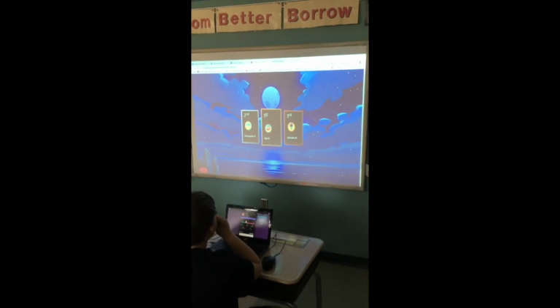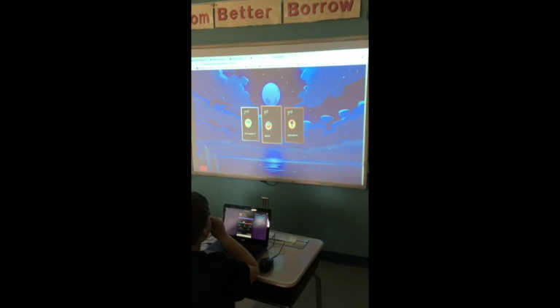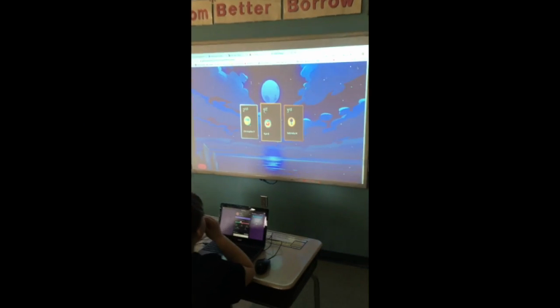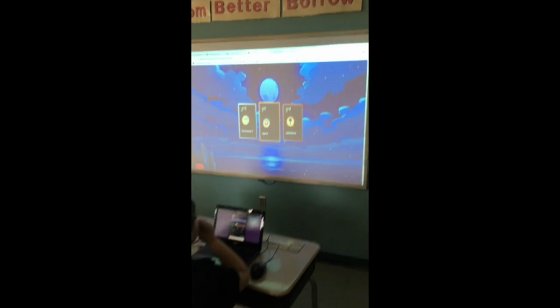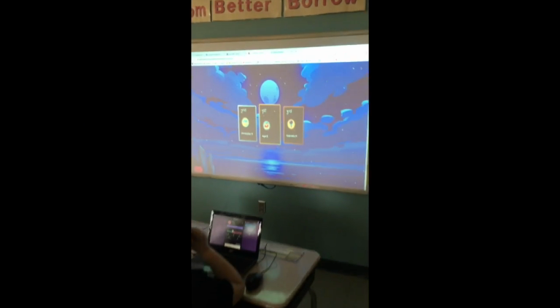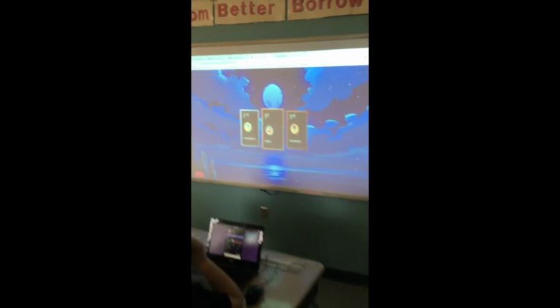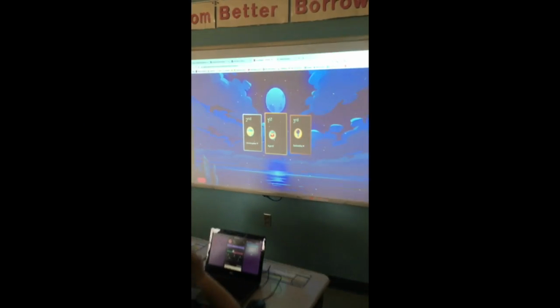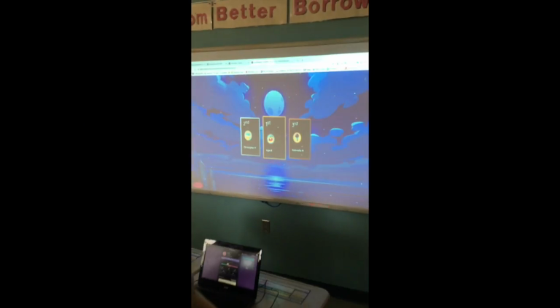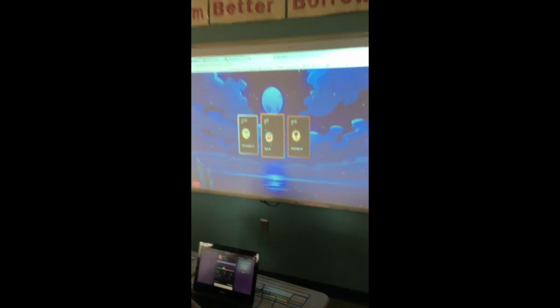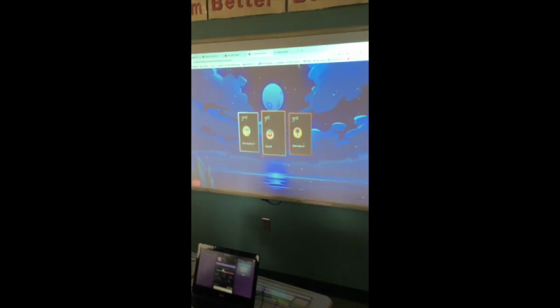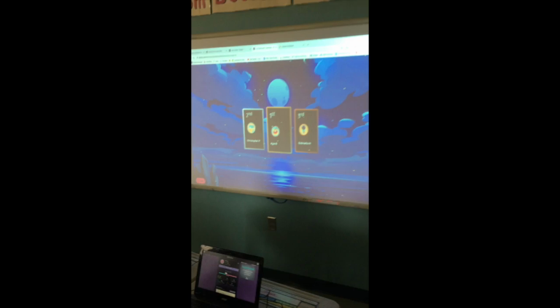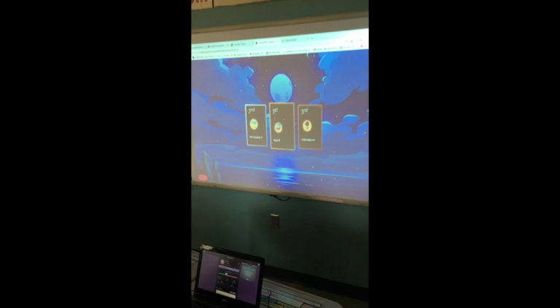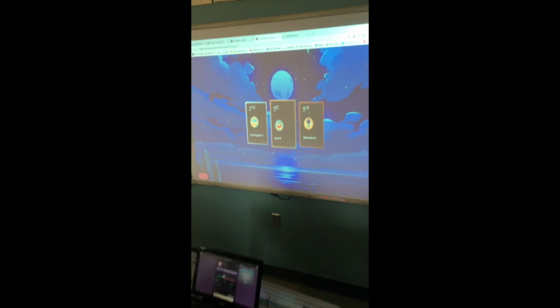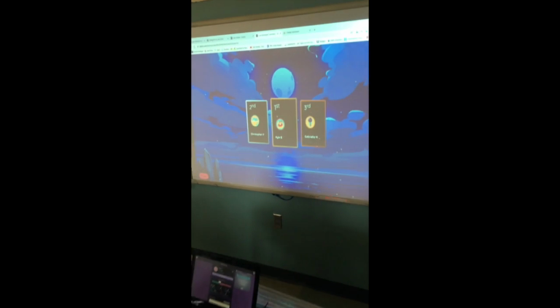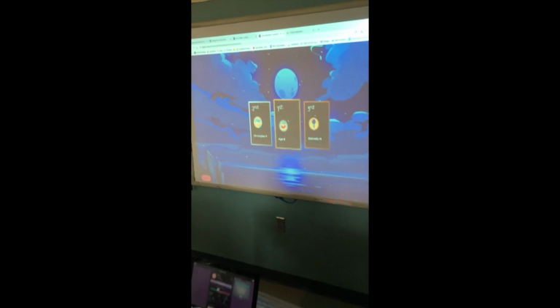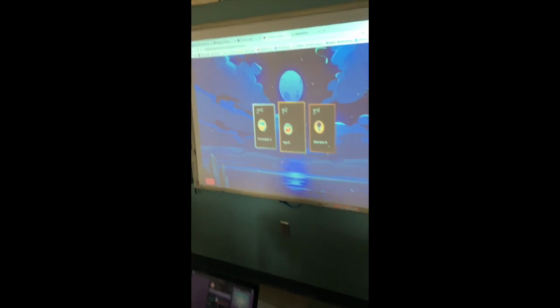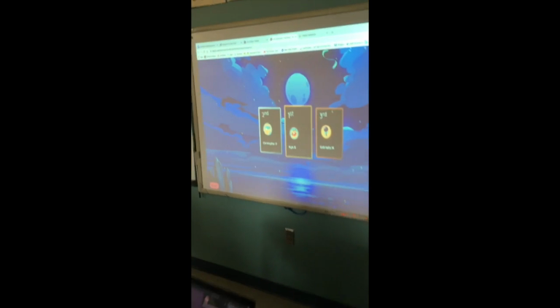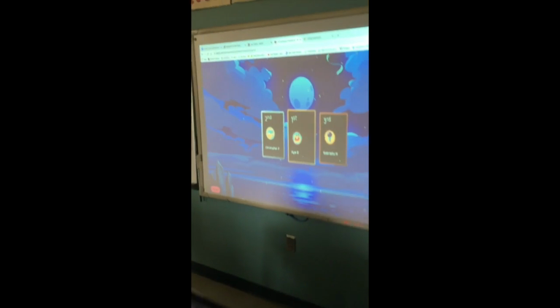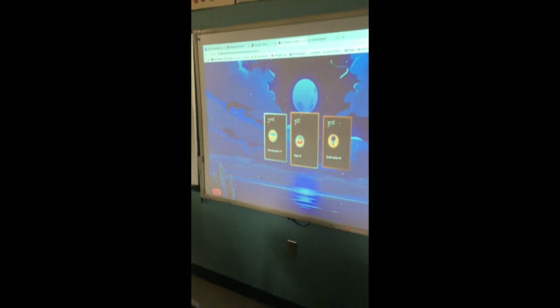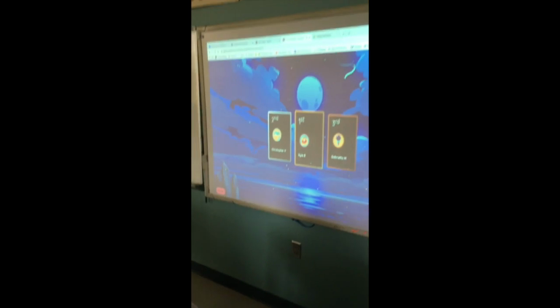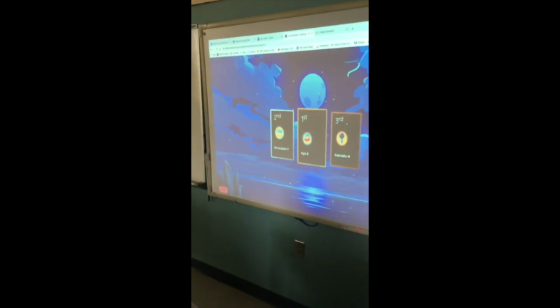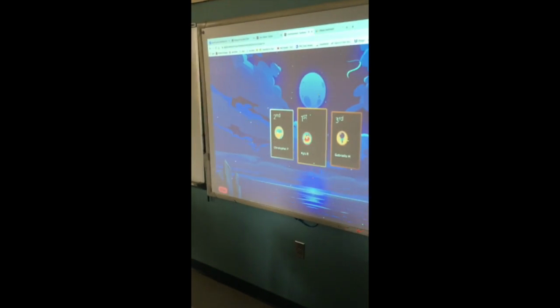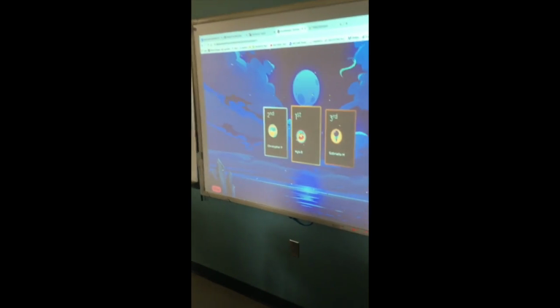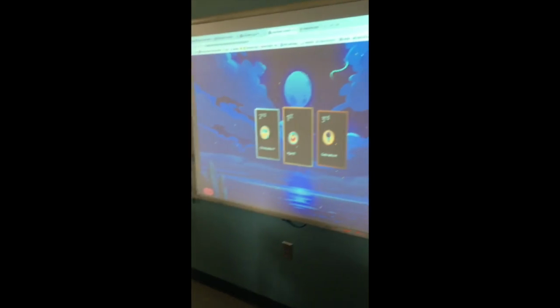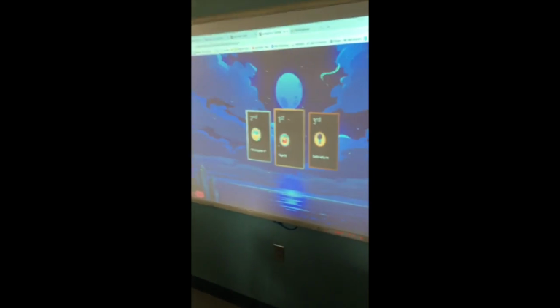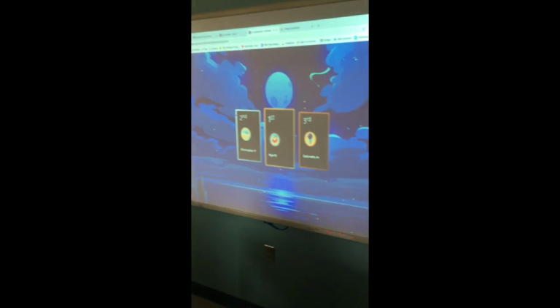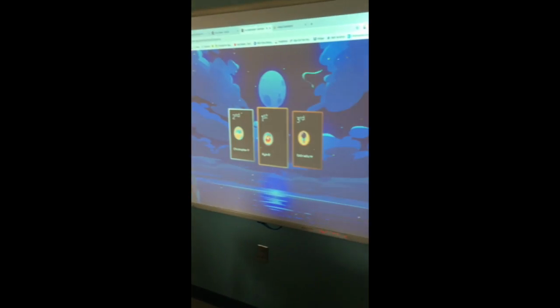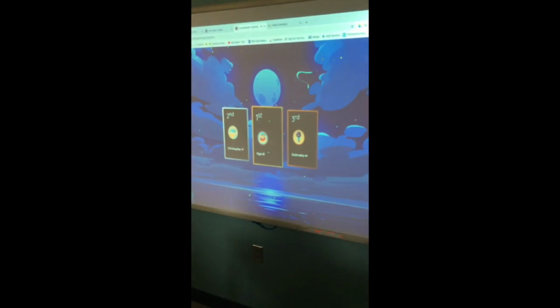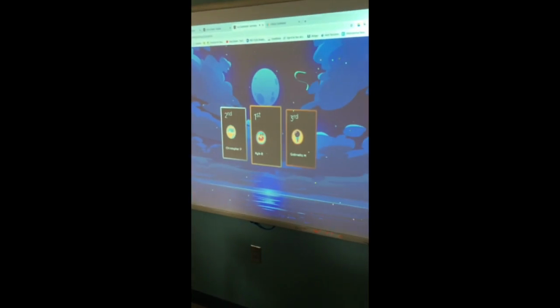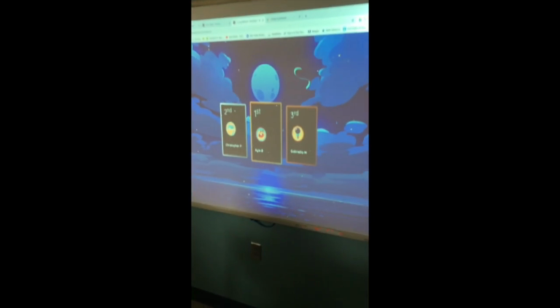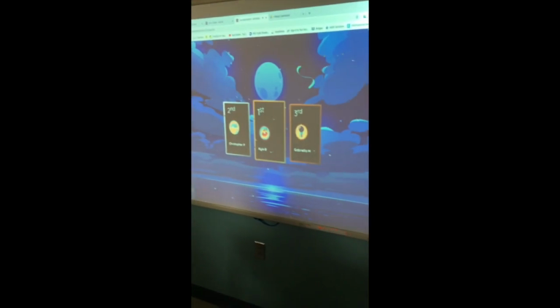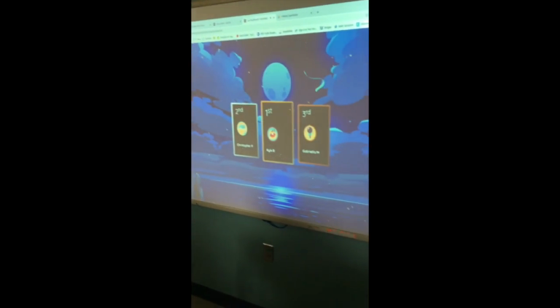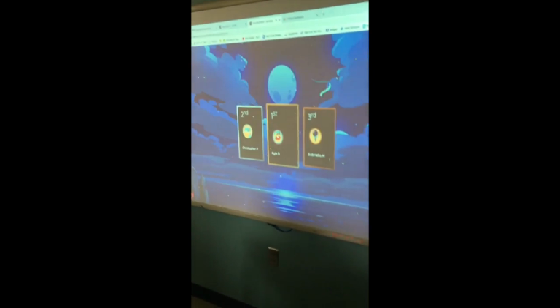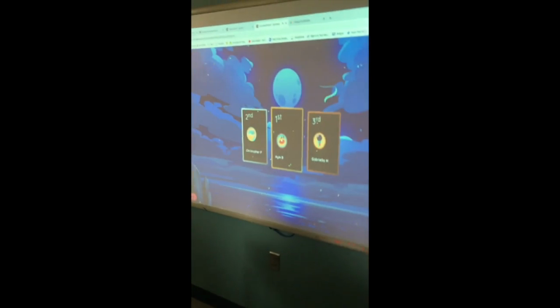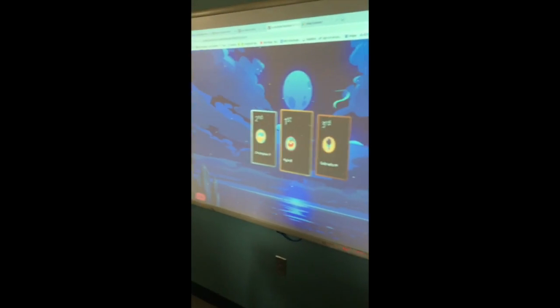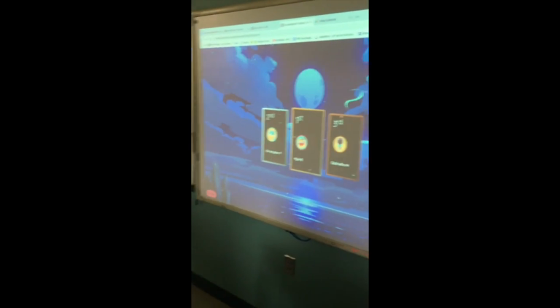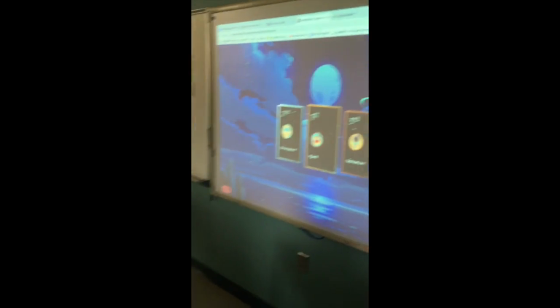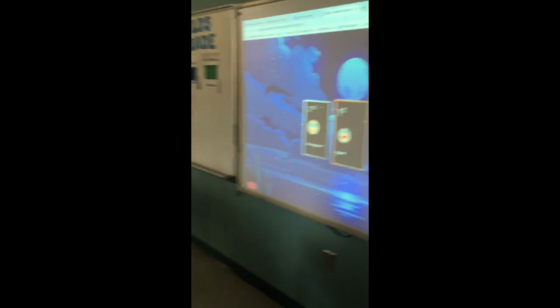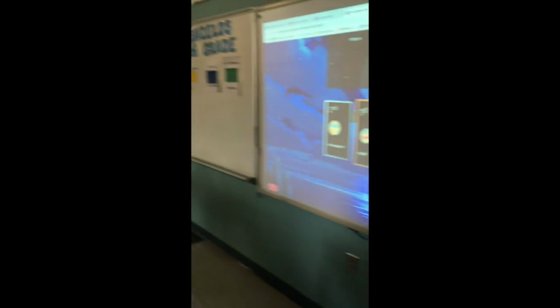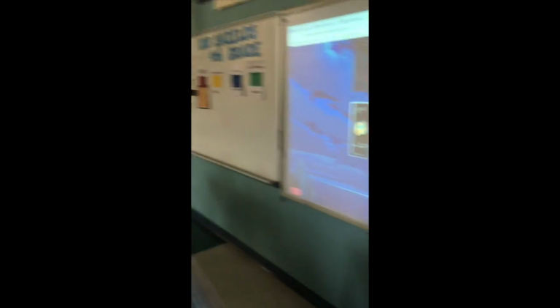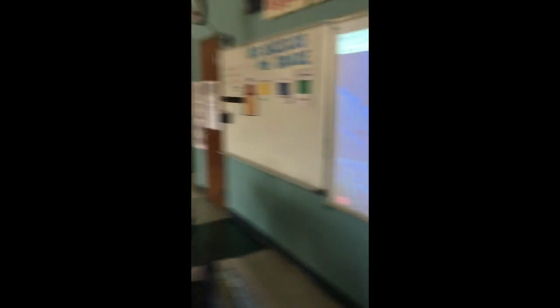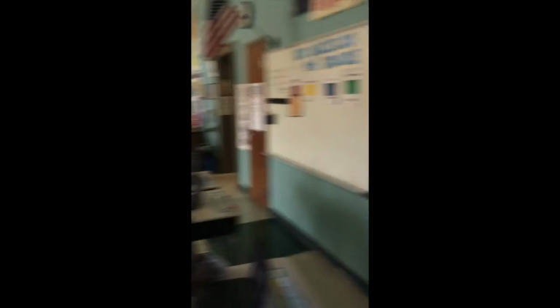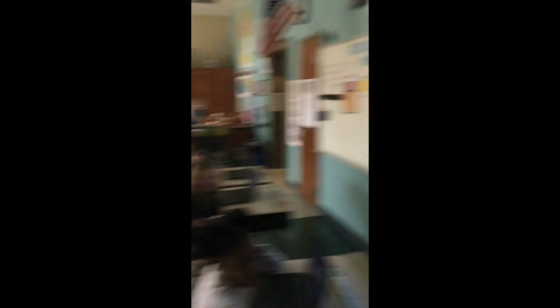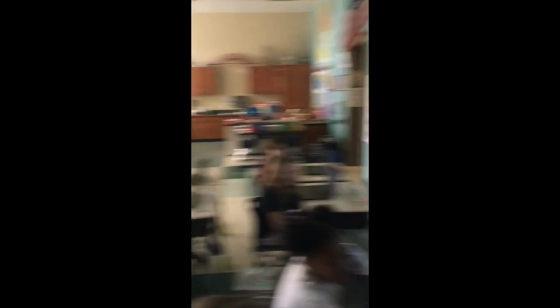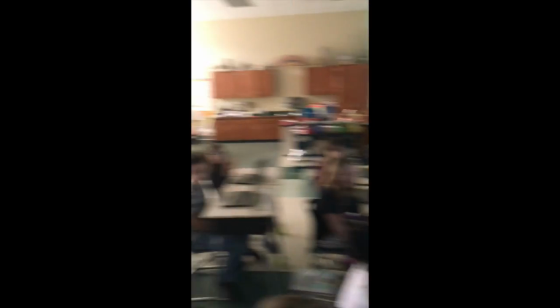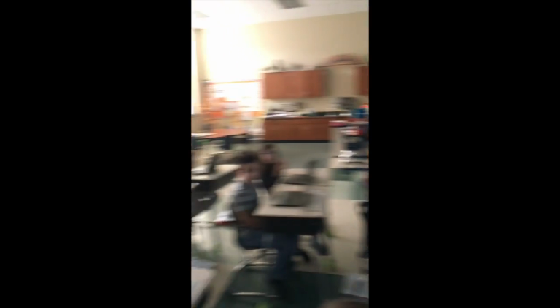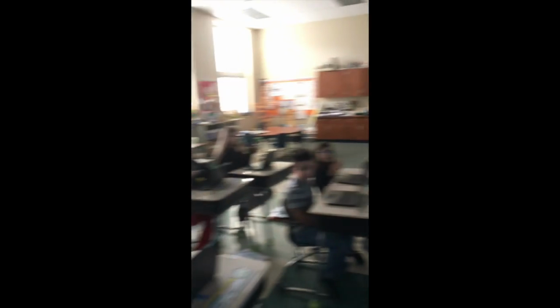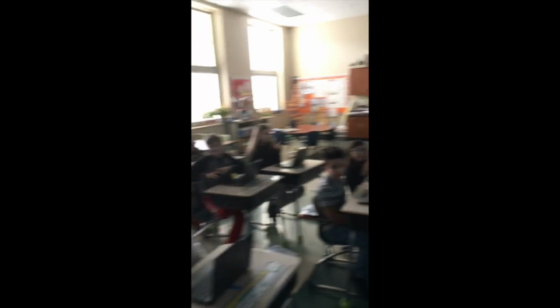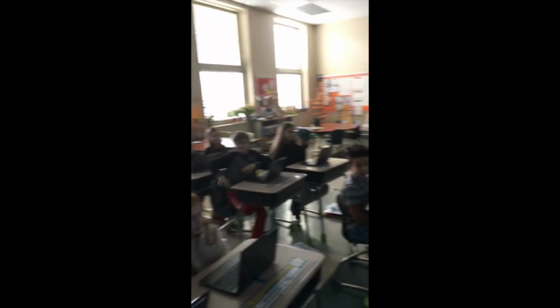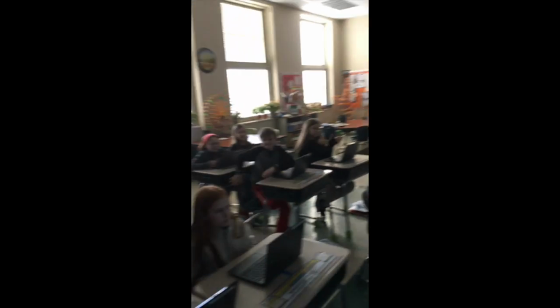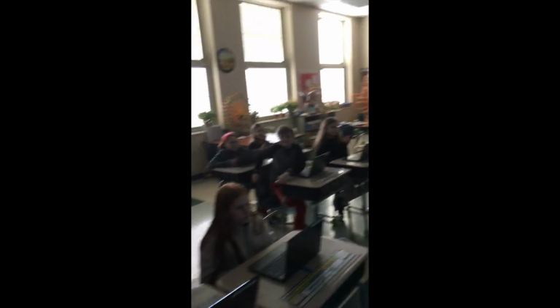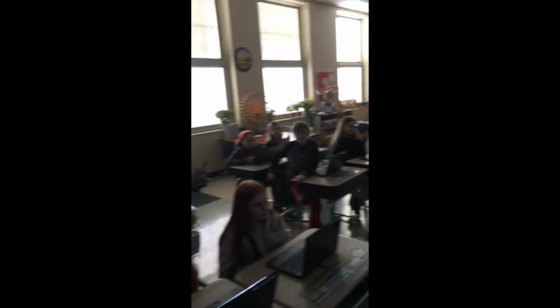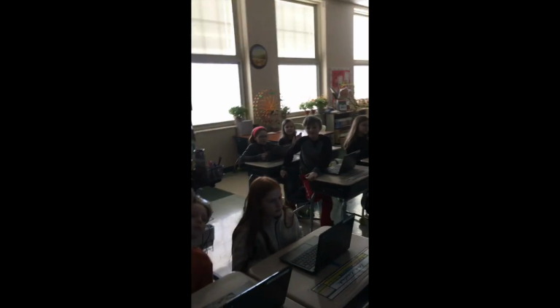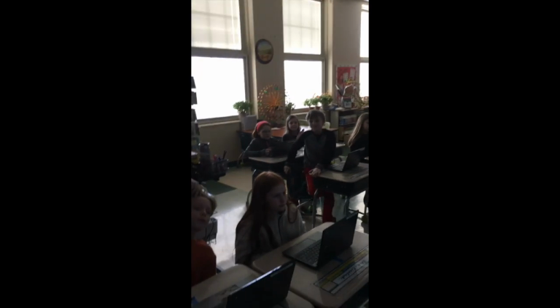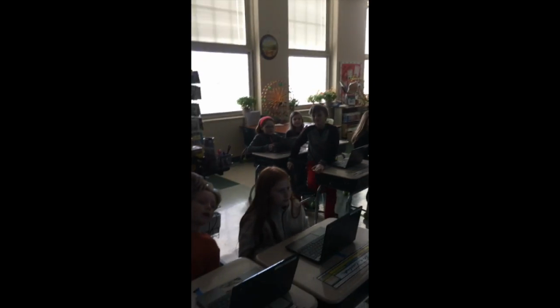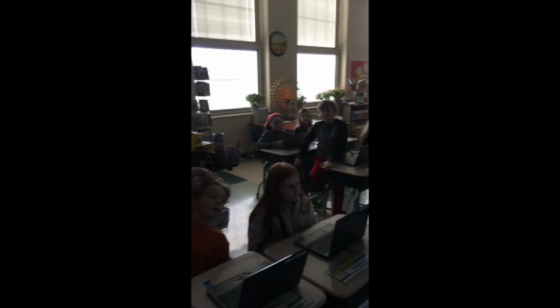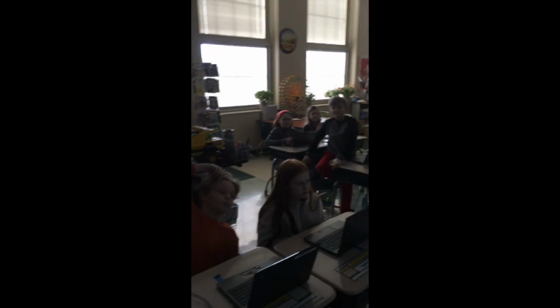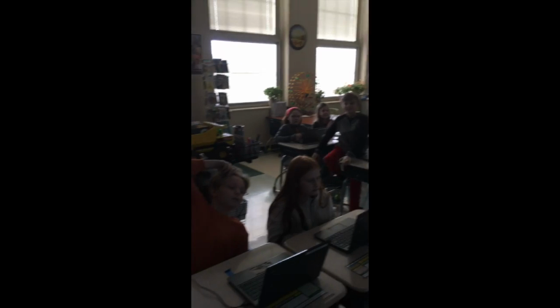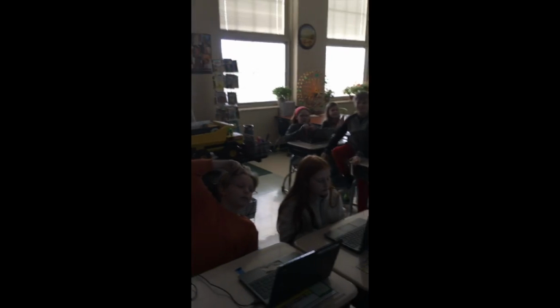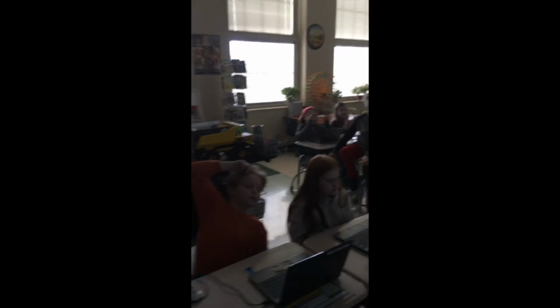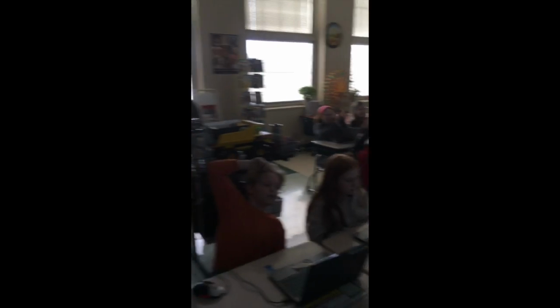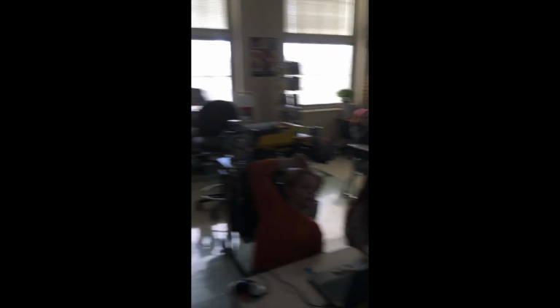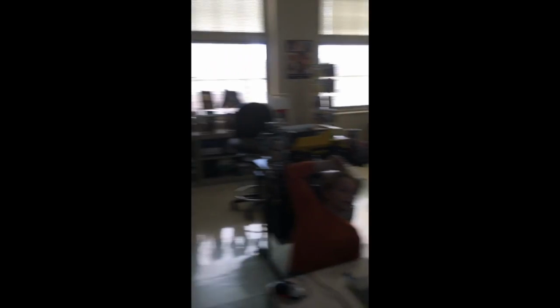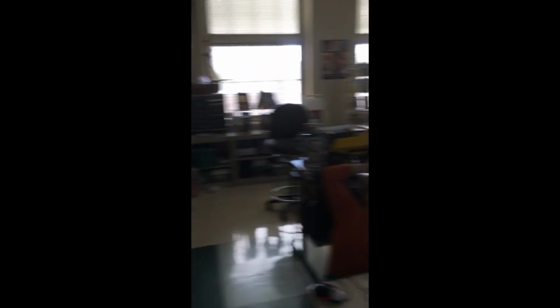Christopher and Kyle B. in first. Christopher in second. Gabby in third. Round of applause for those guys — good job!